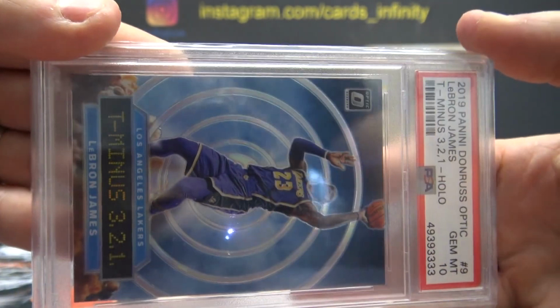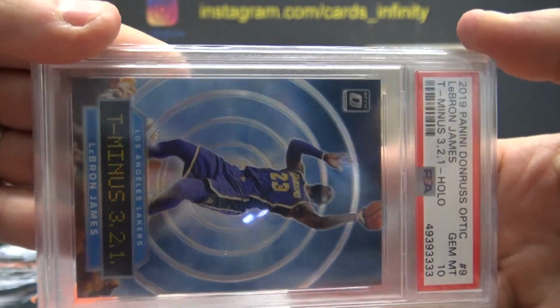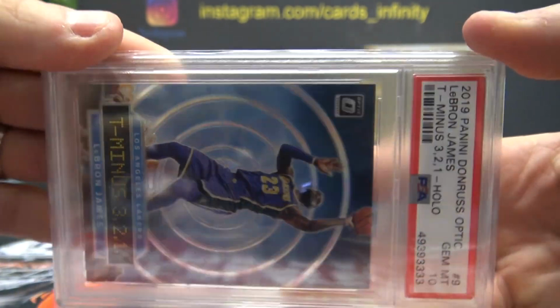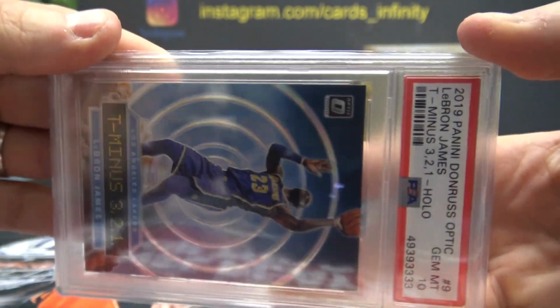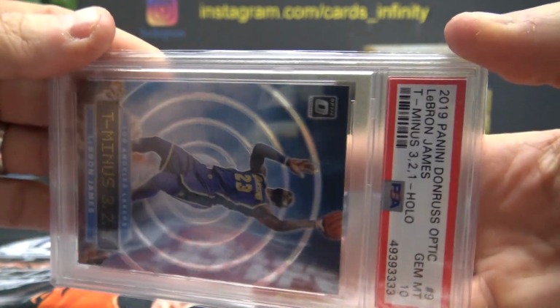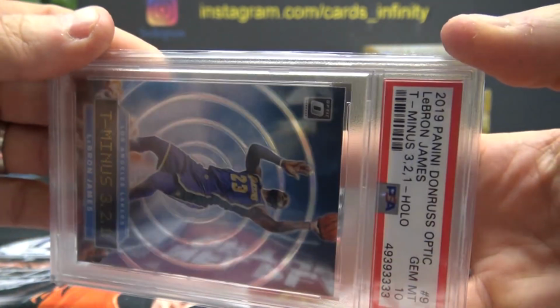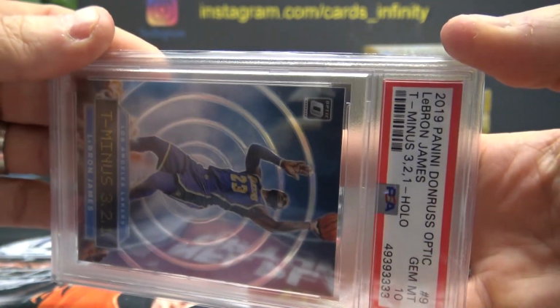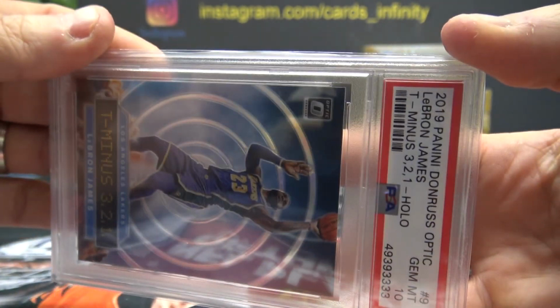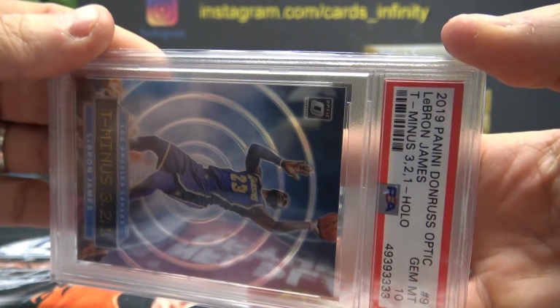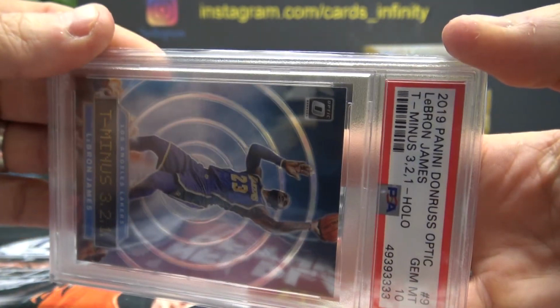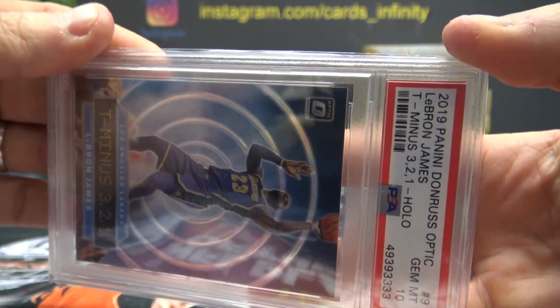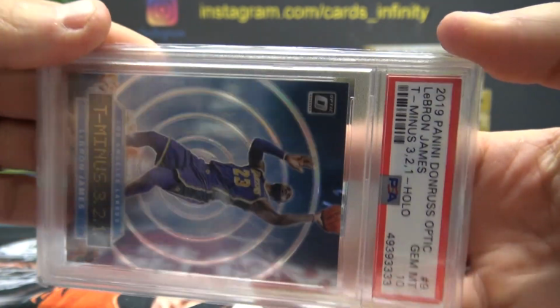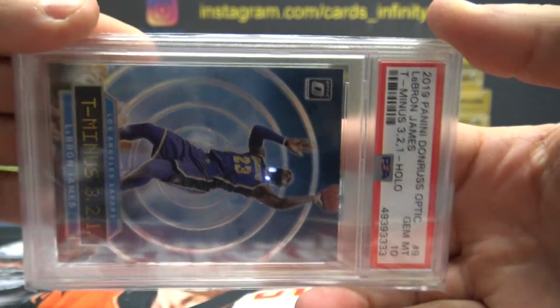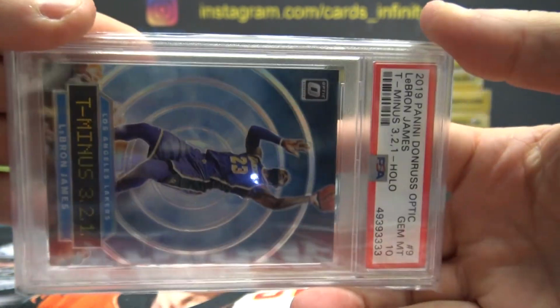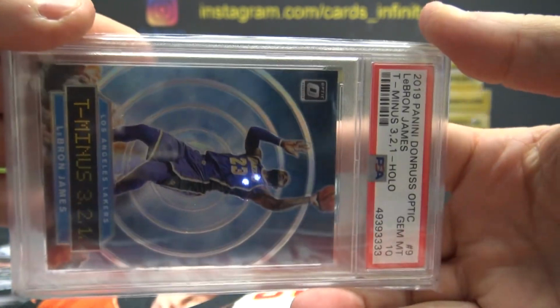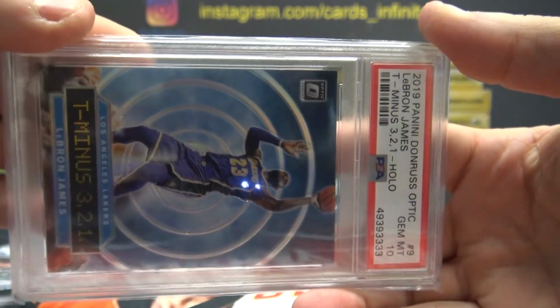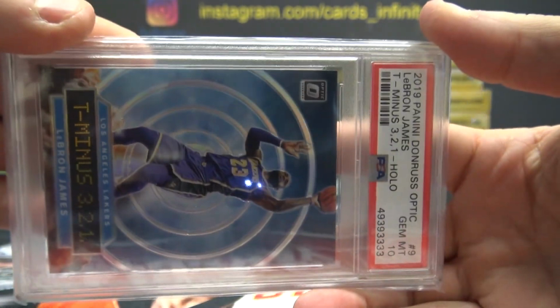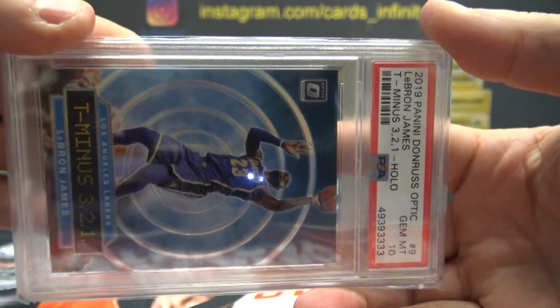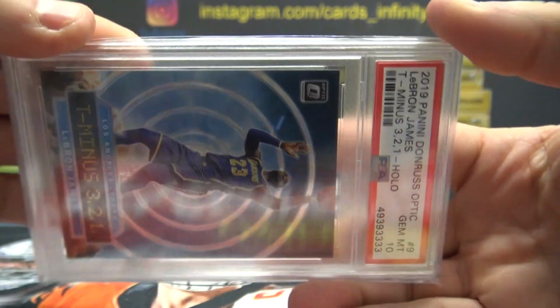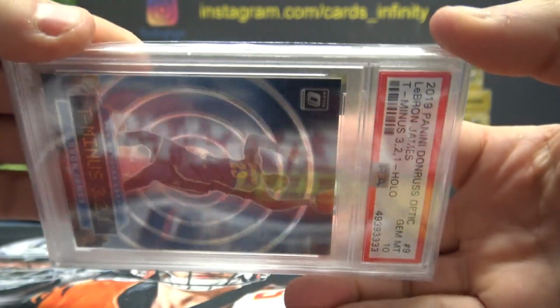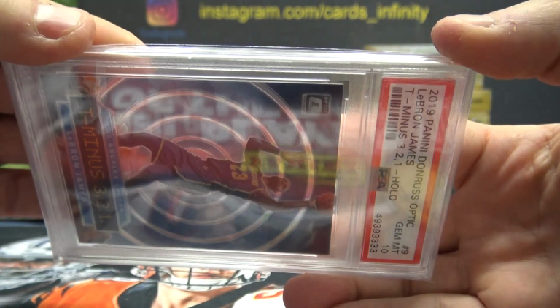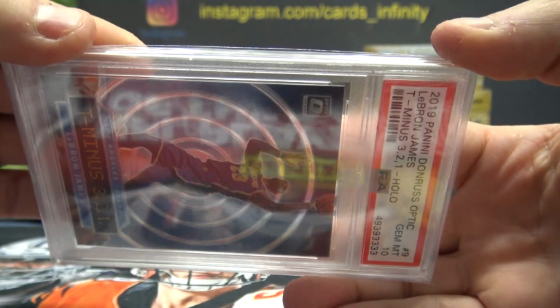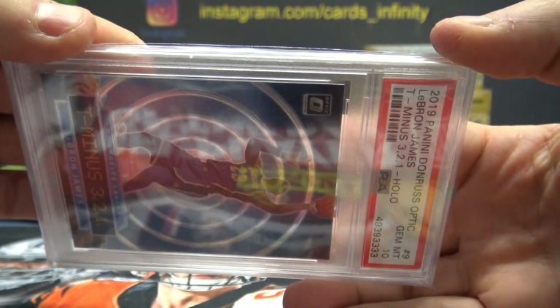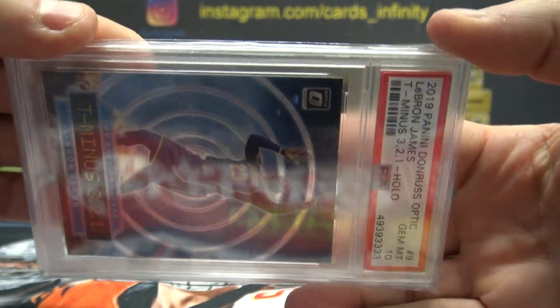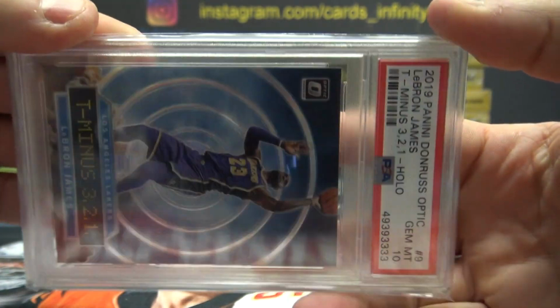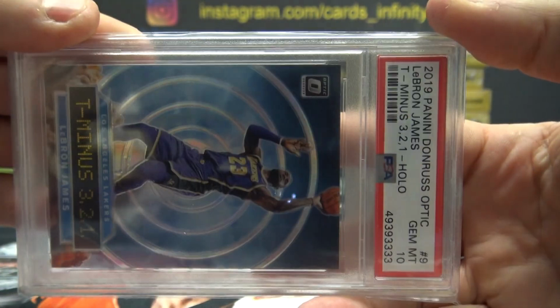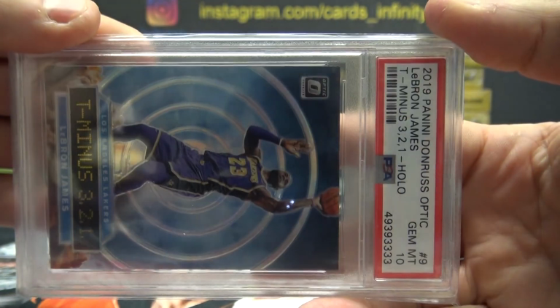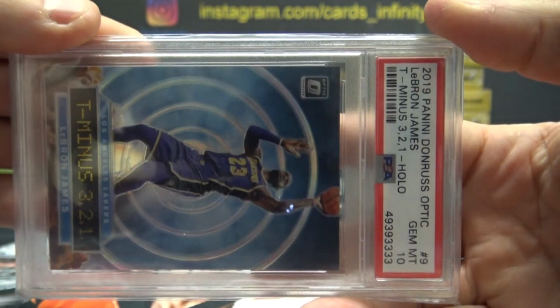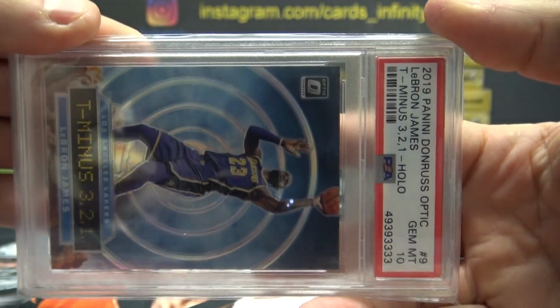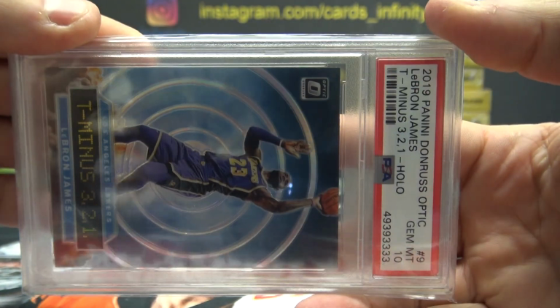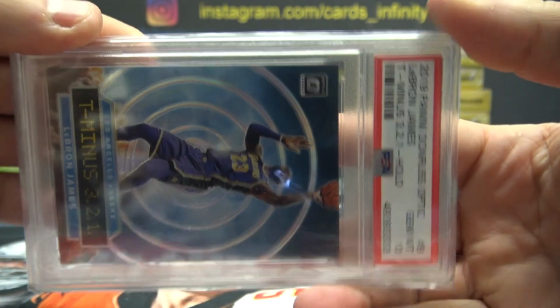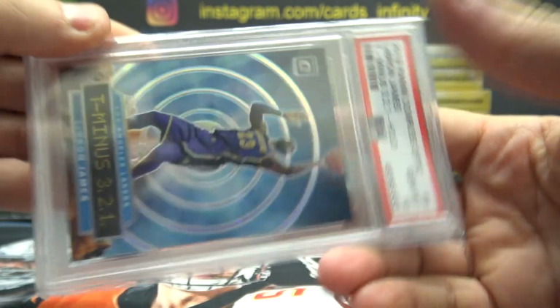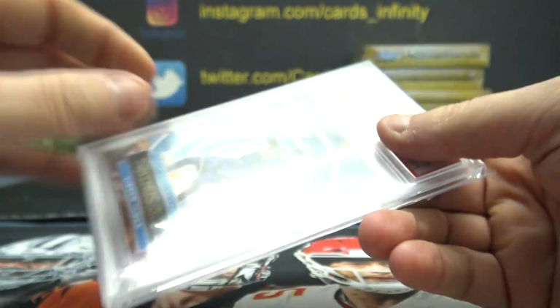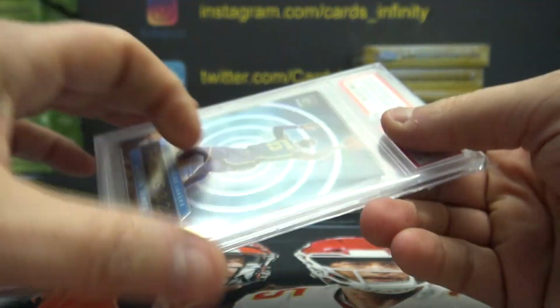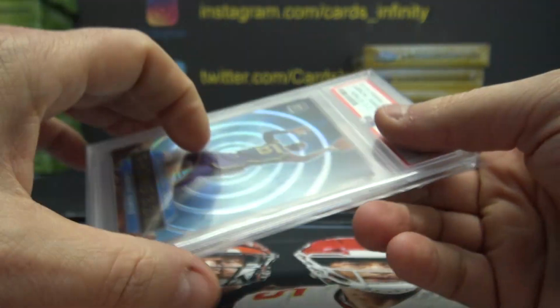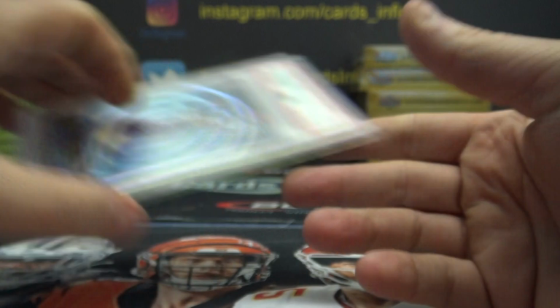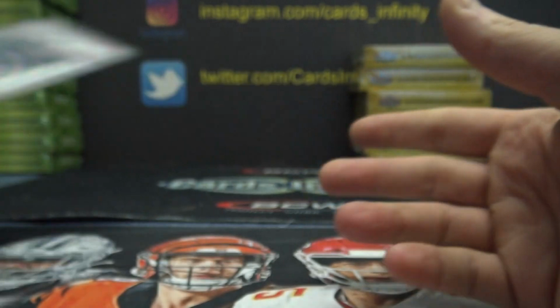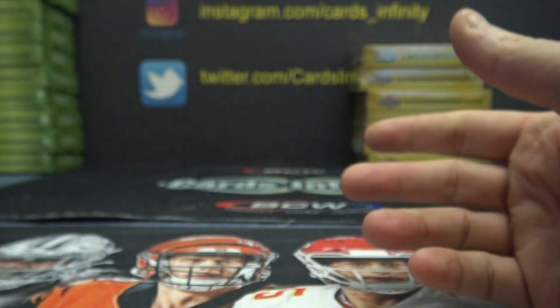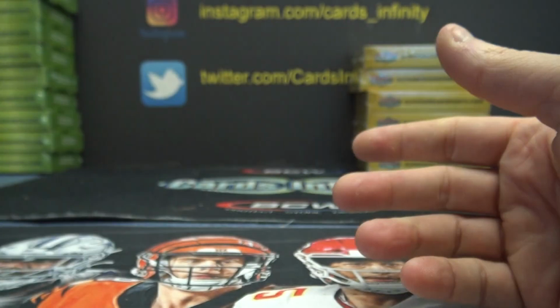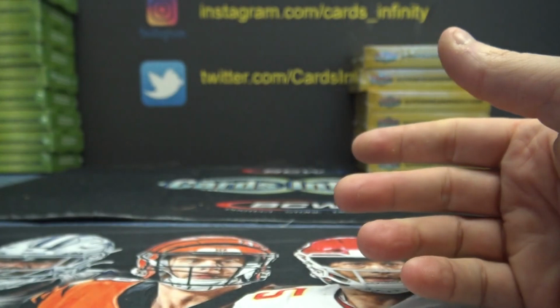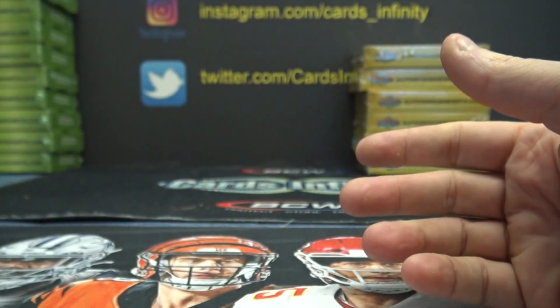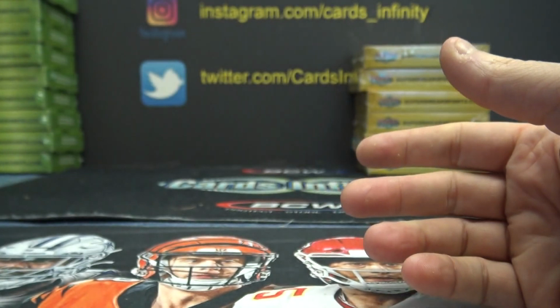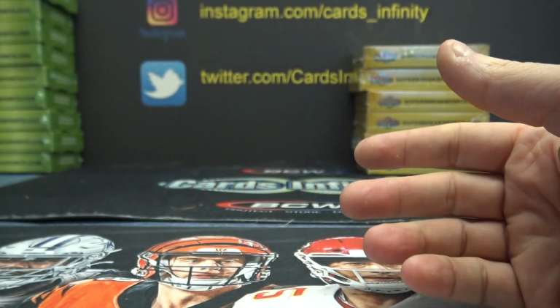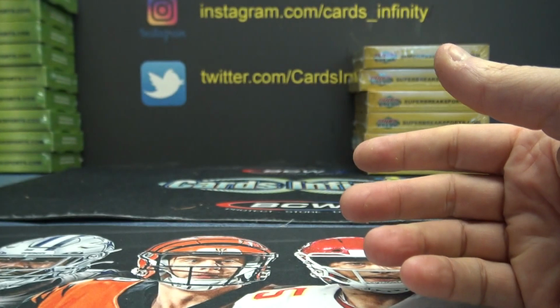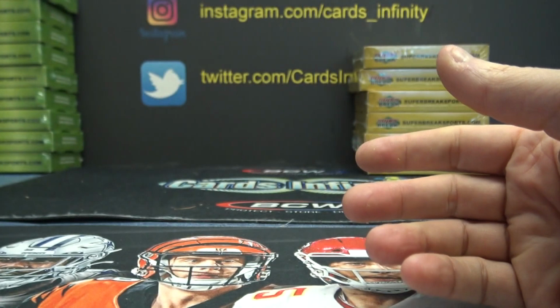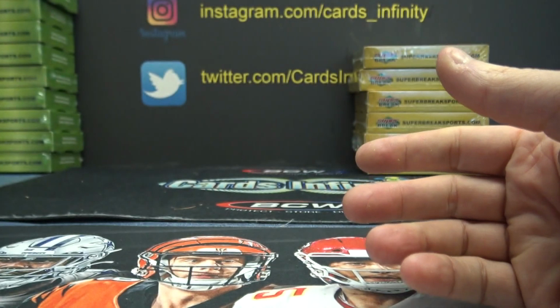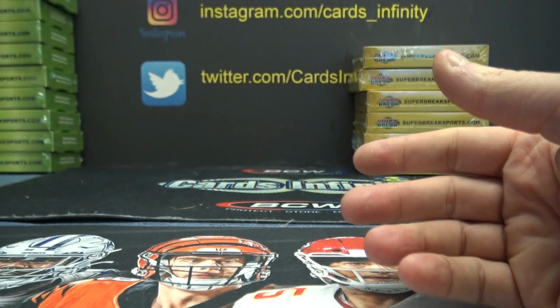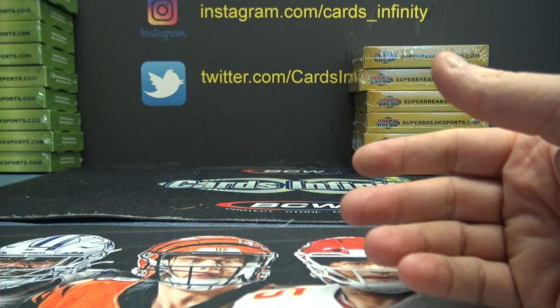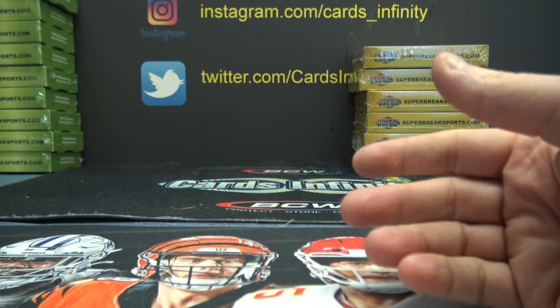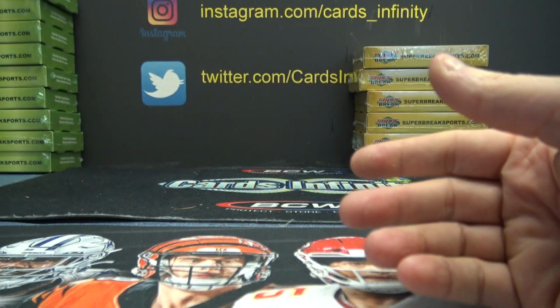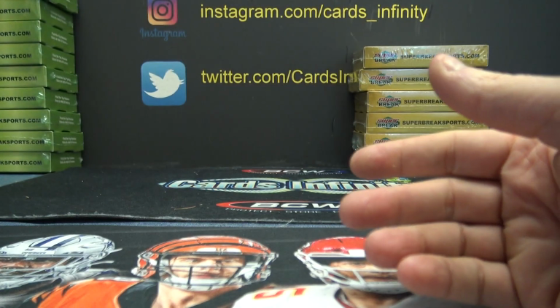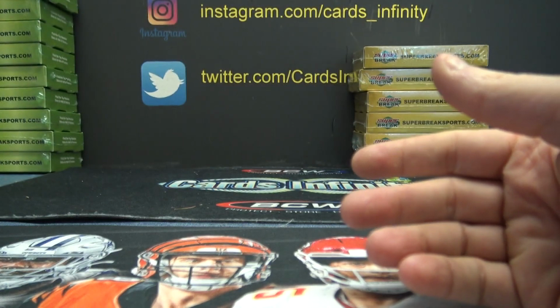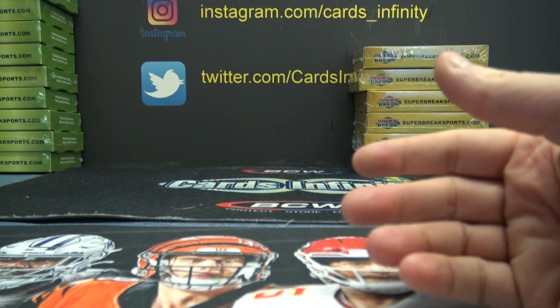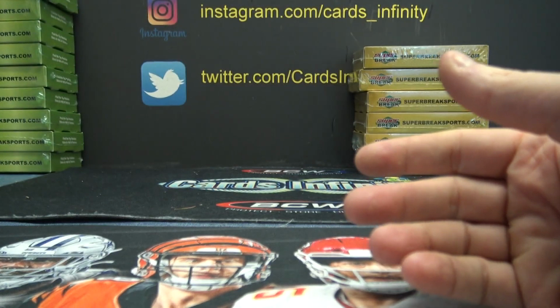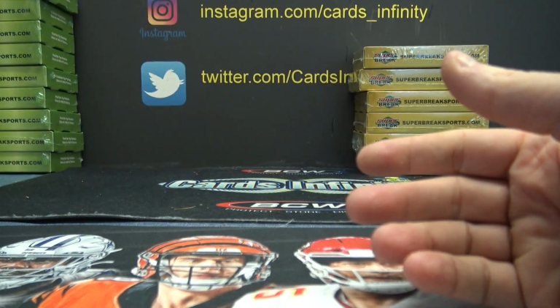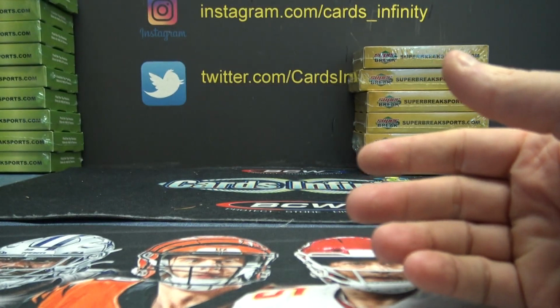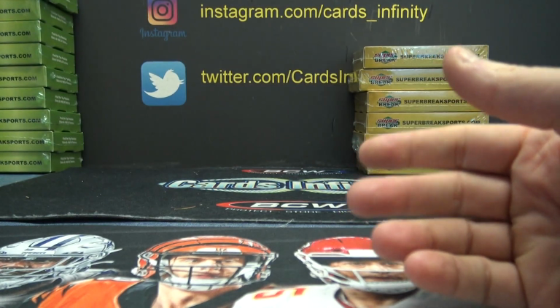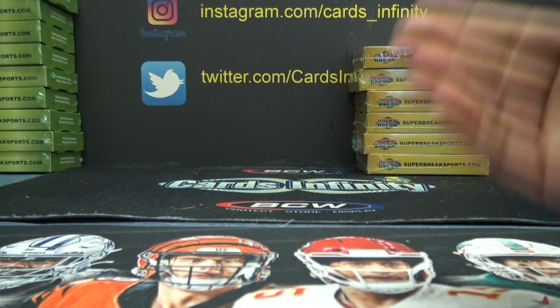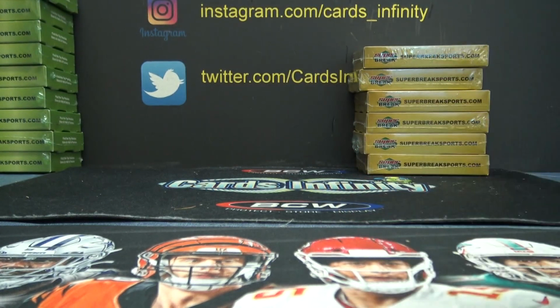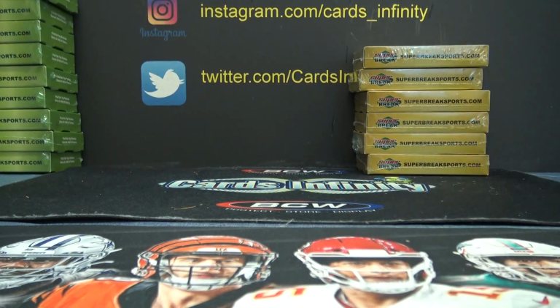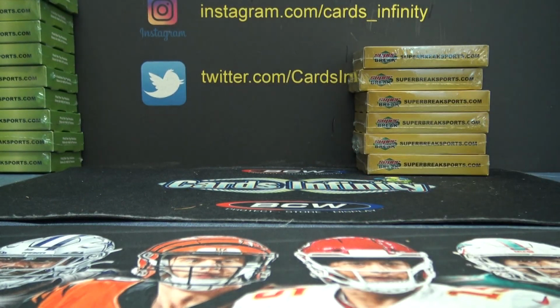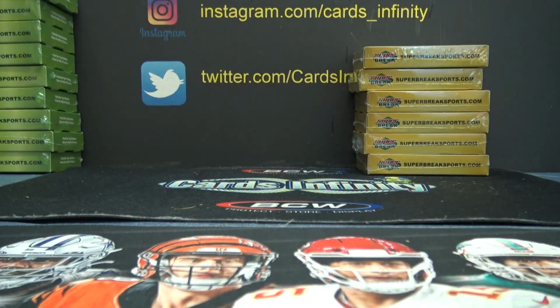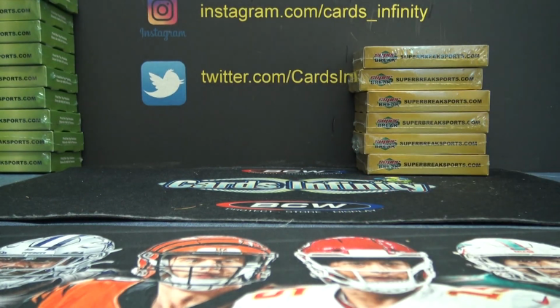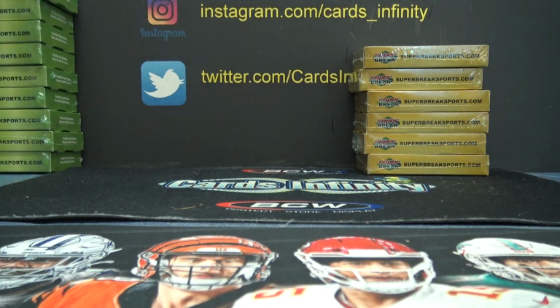T-minus. Three, two, one. There you go. Pretty cool cards.